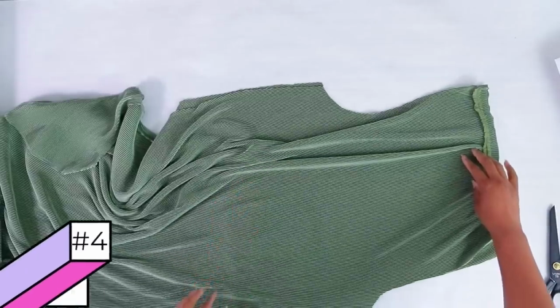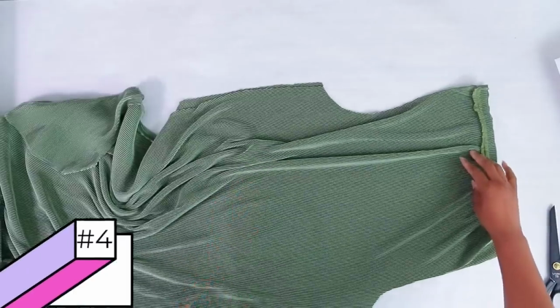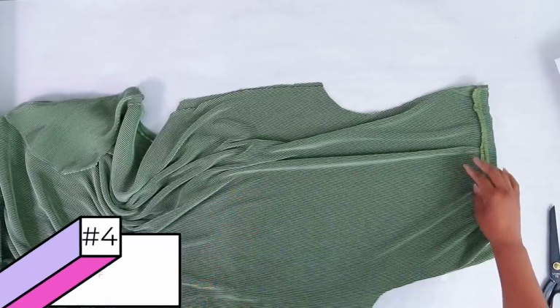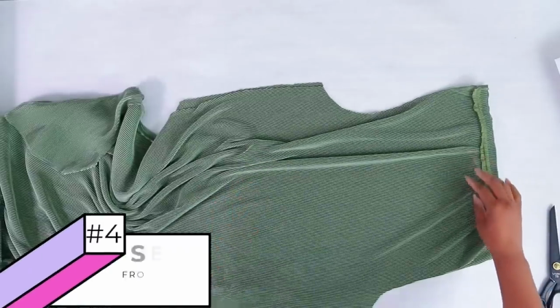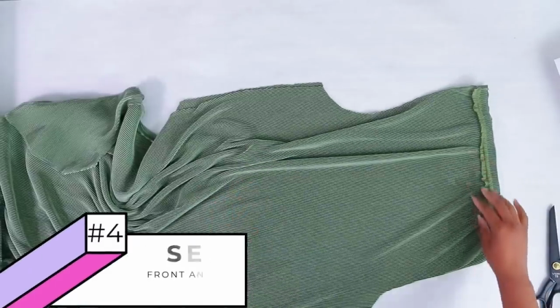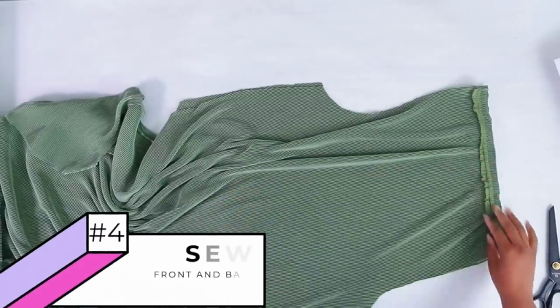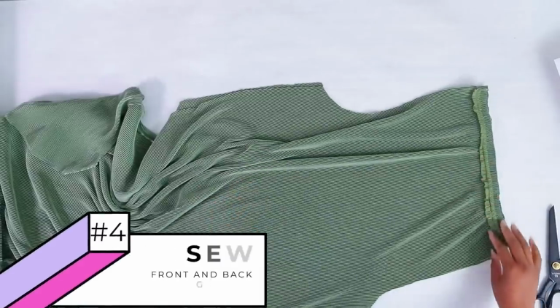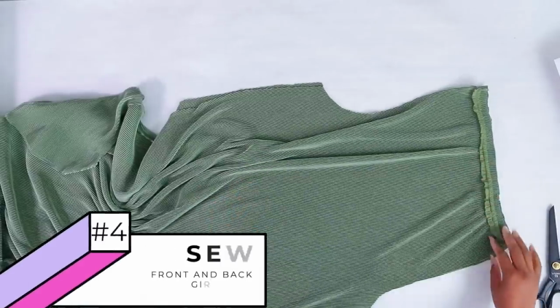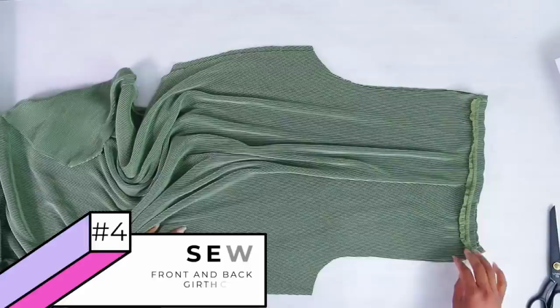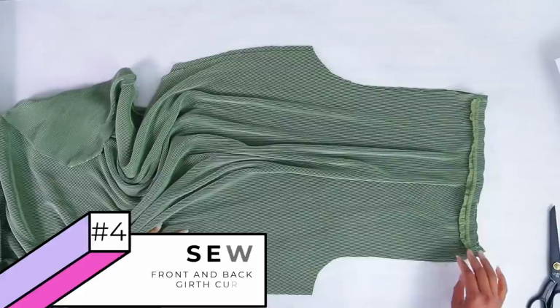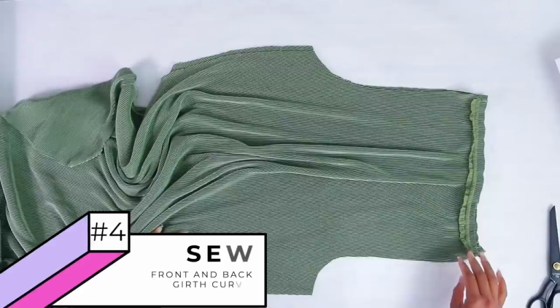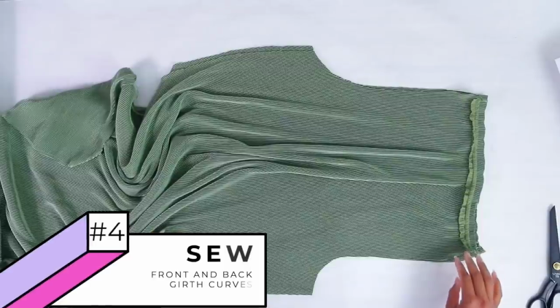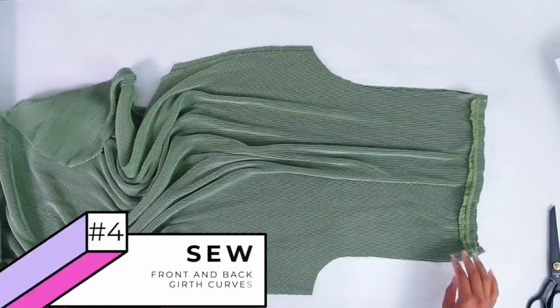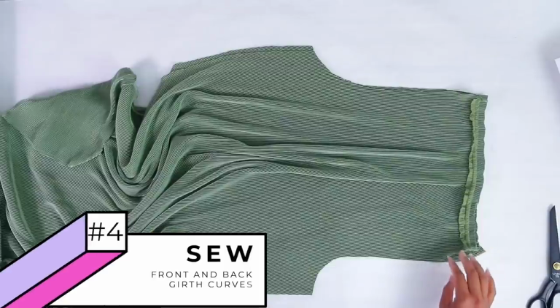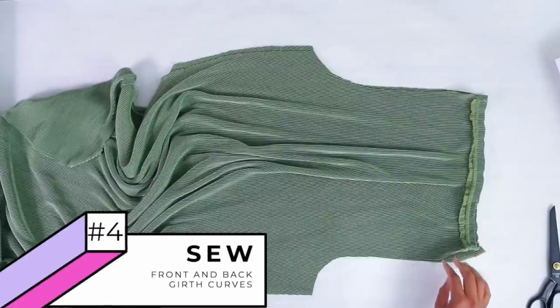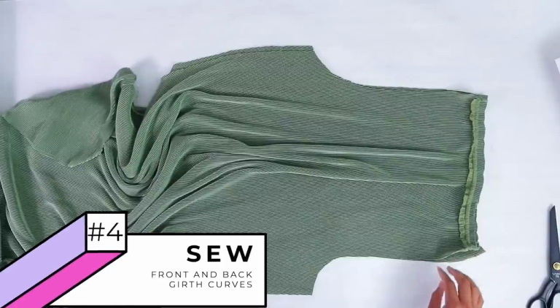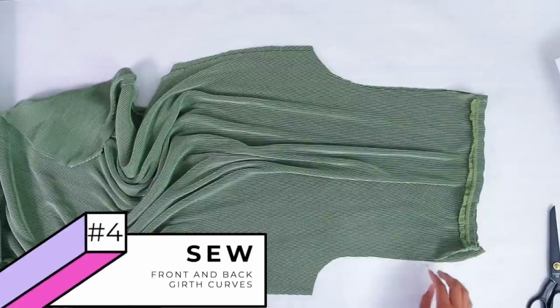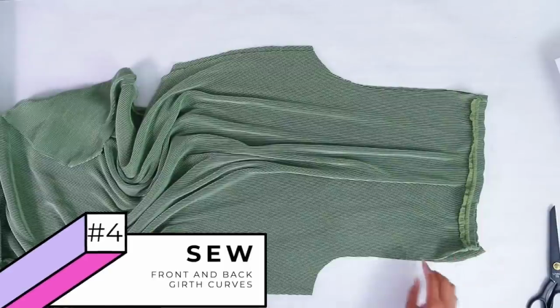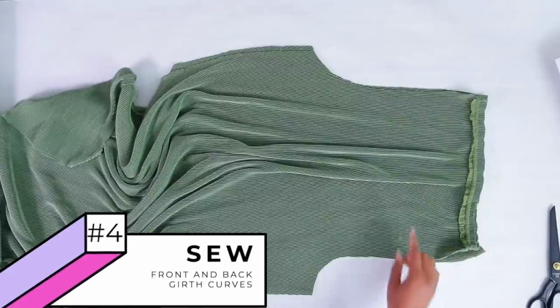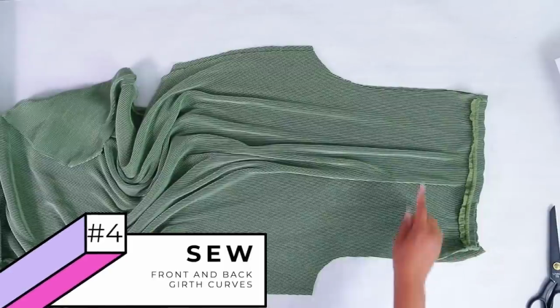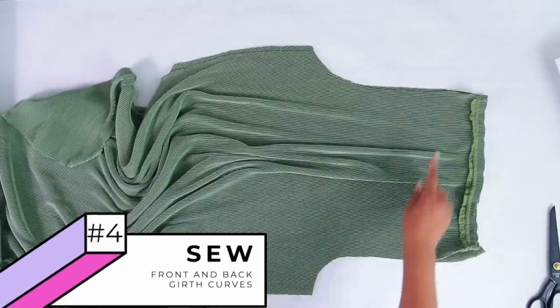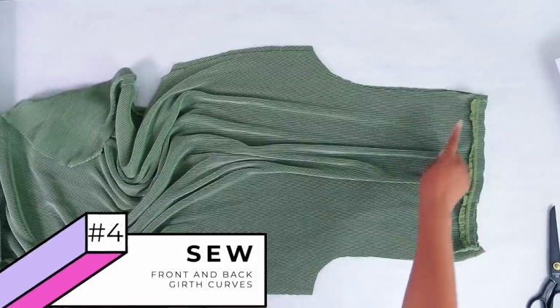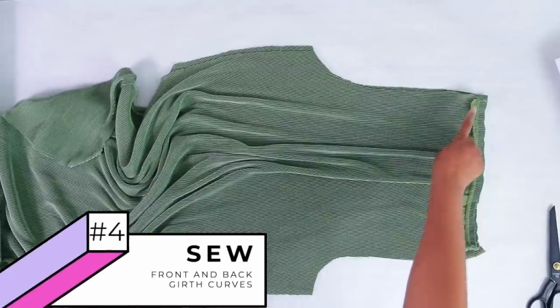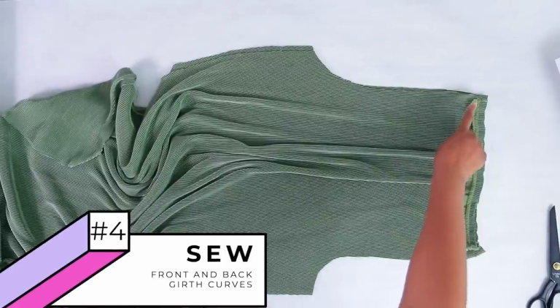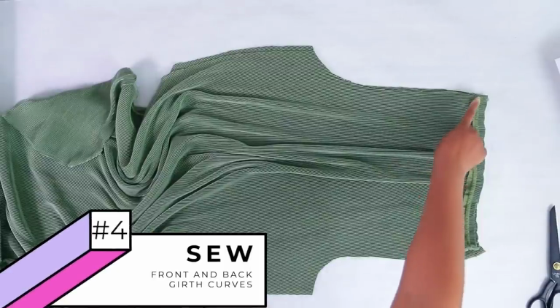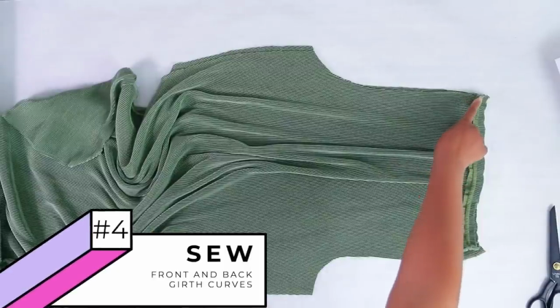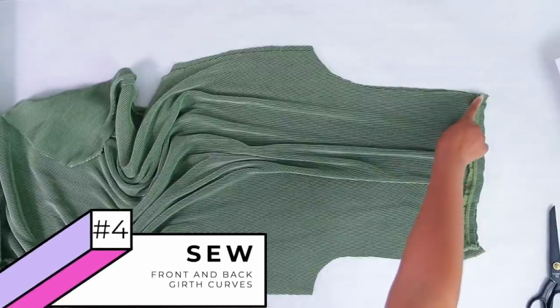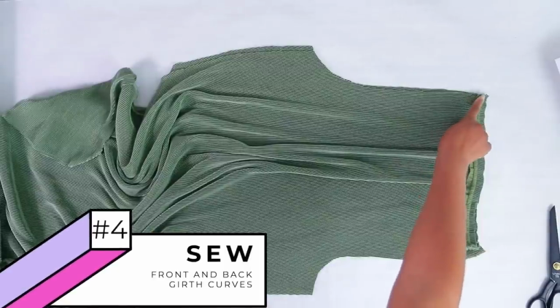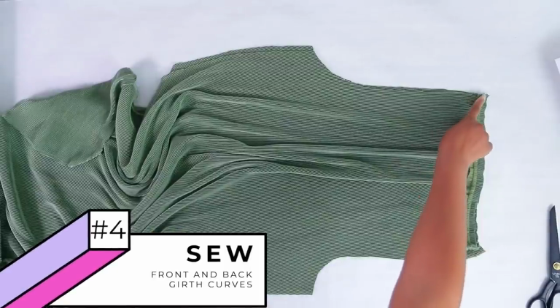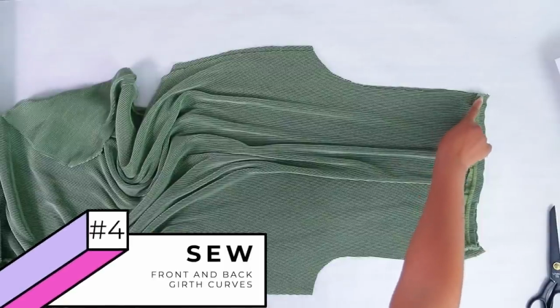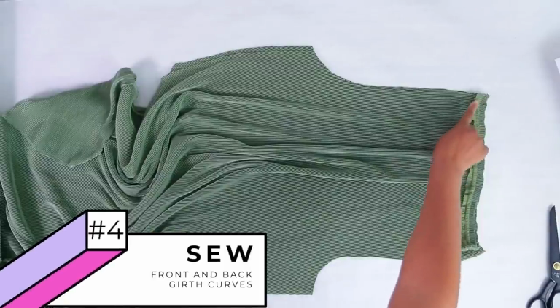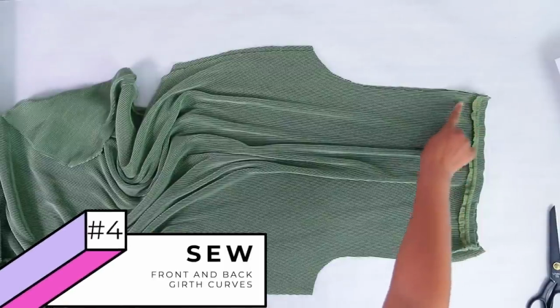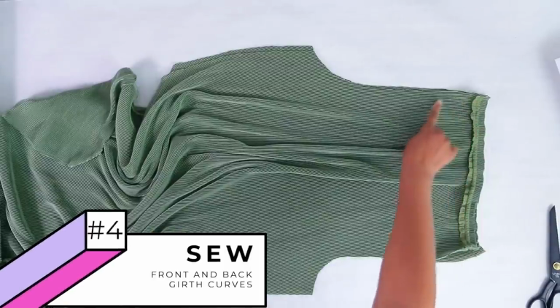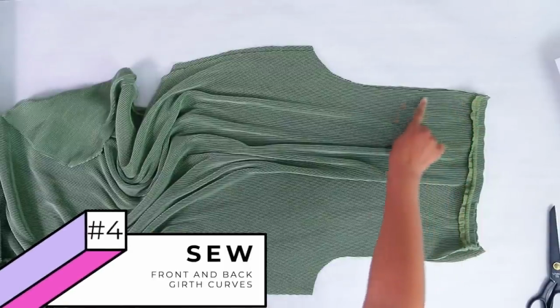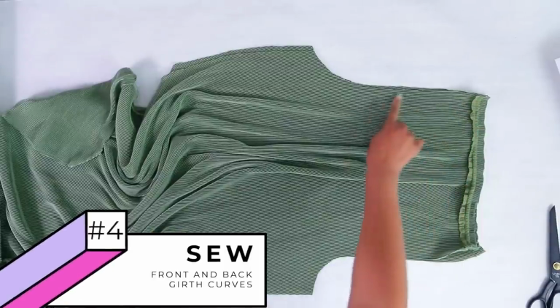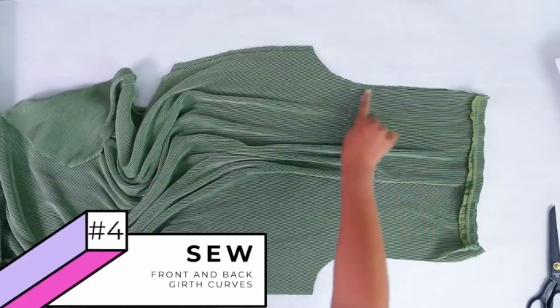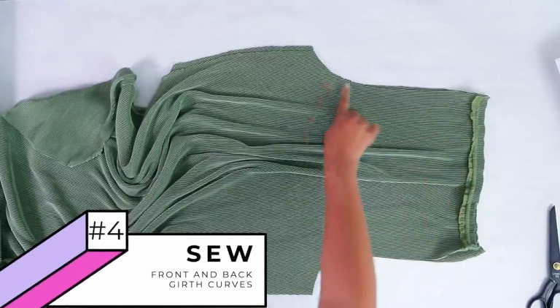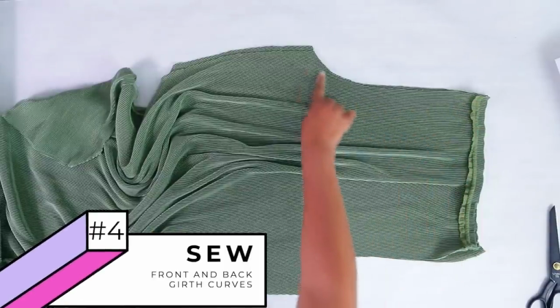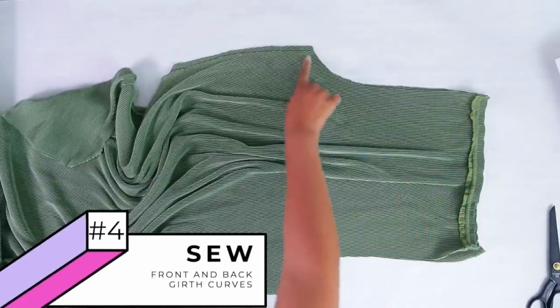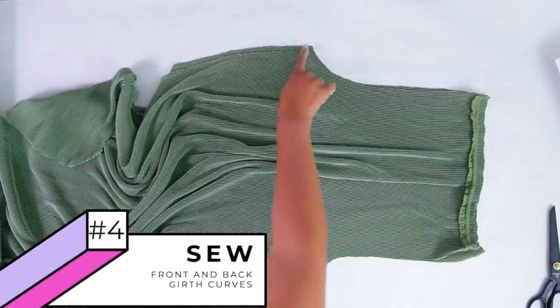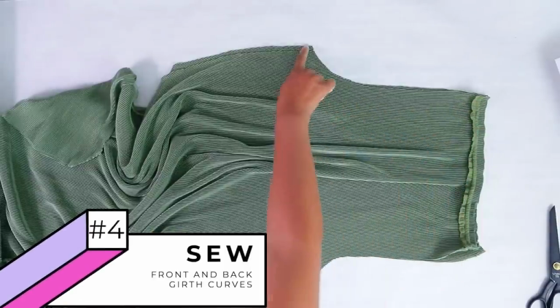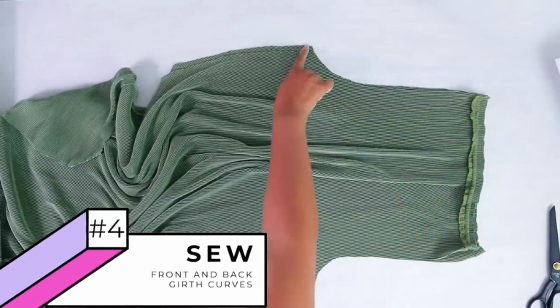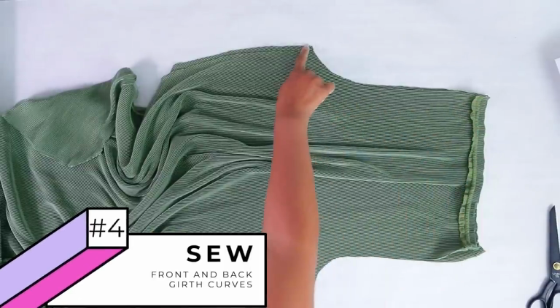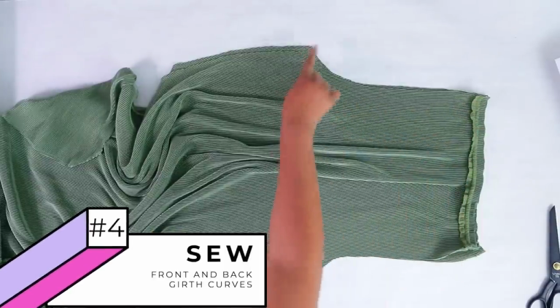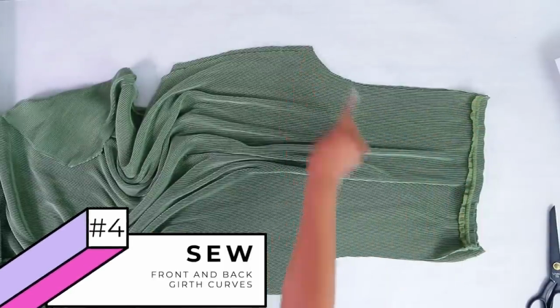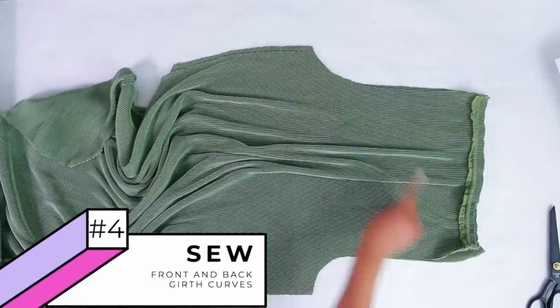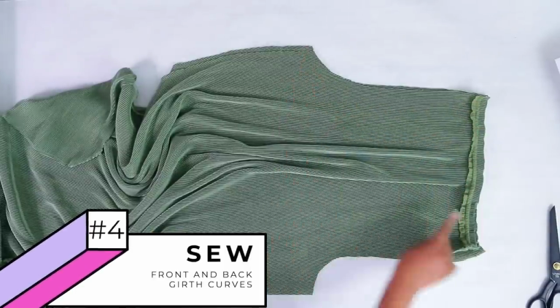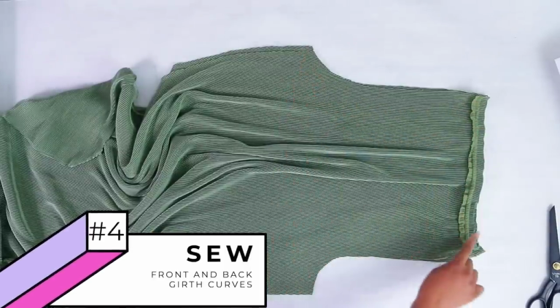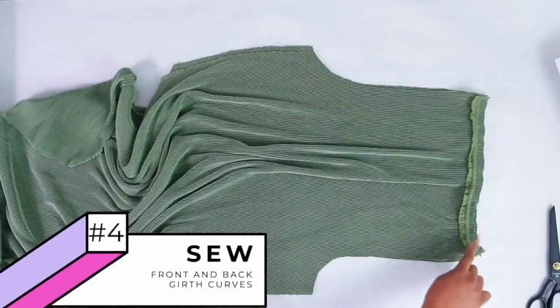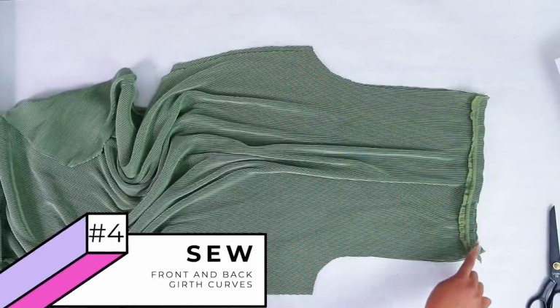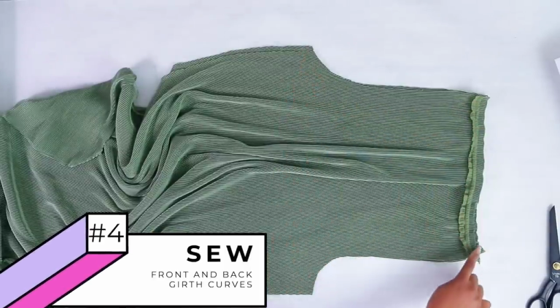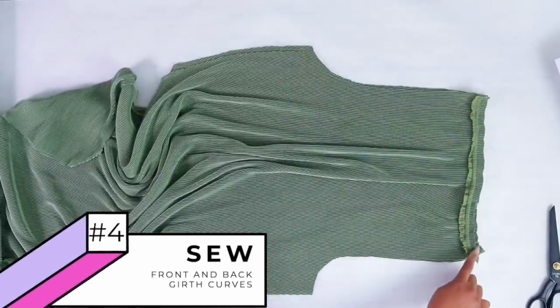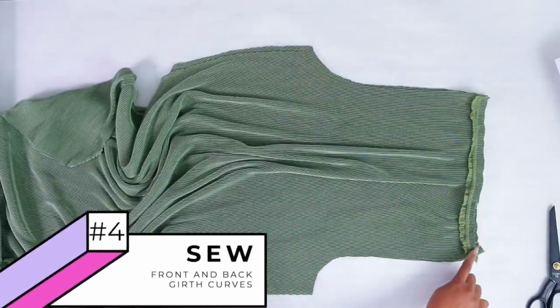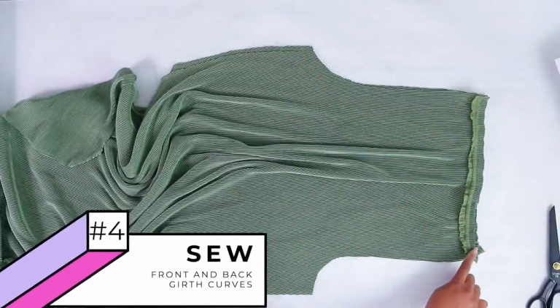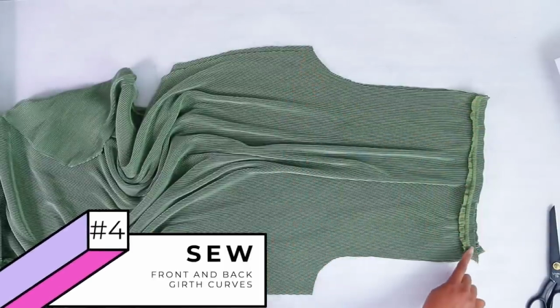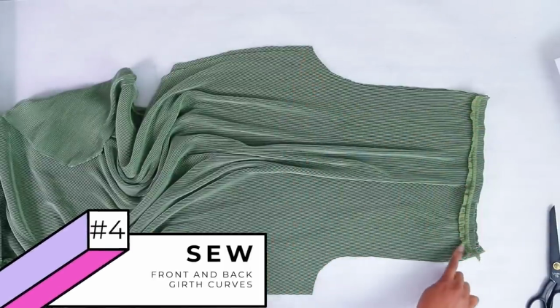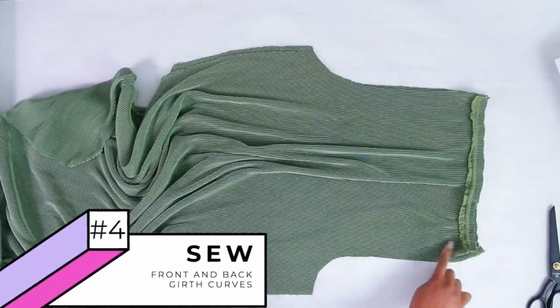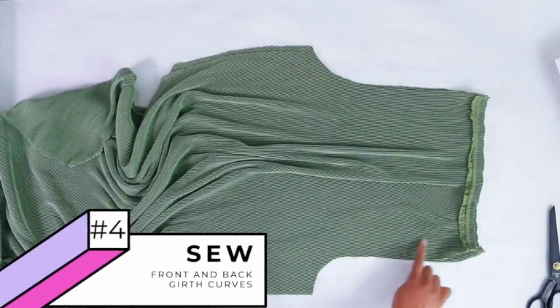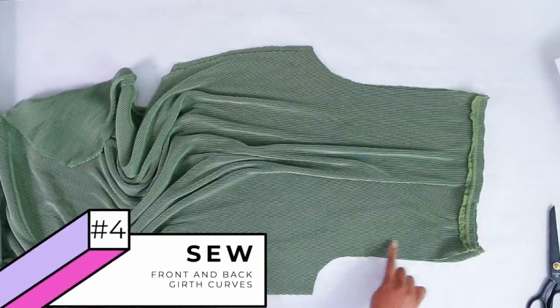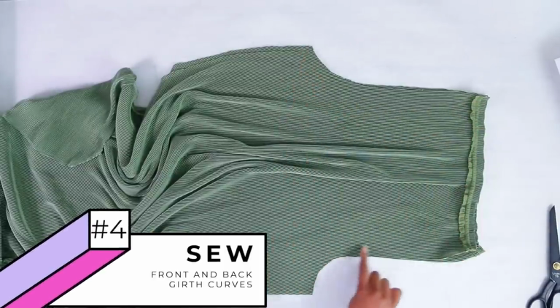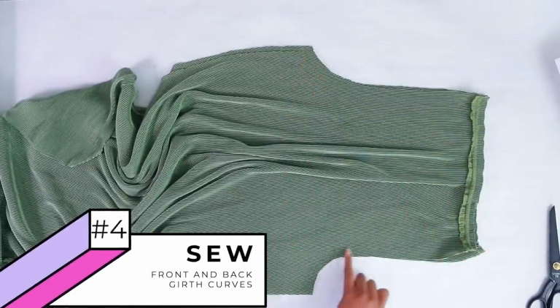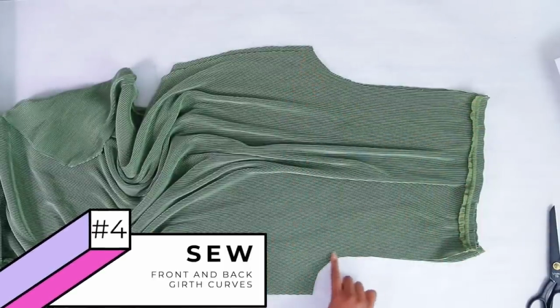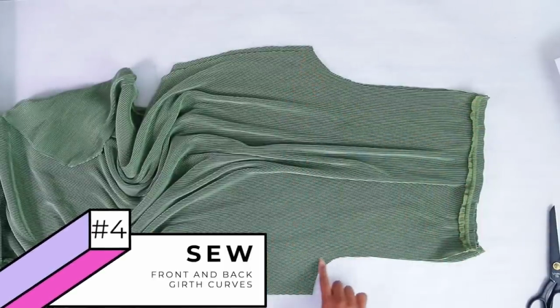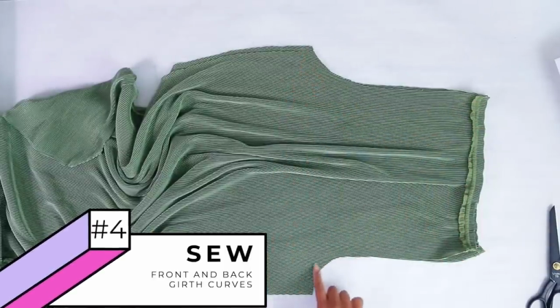Now we're going to take it to the sewing machine and we're going to sew this closed, and we're going to sew this closed.